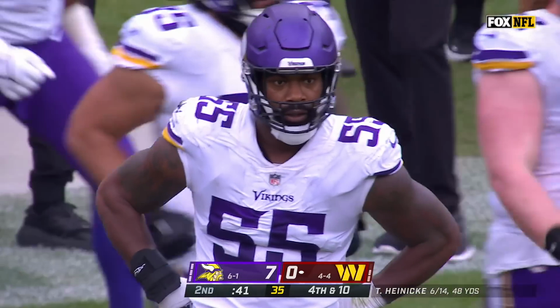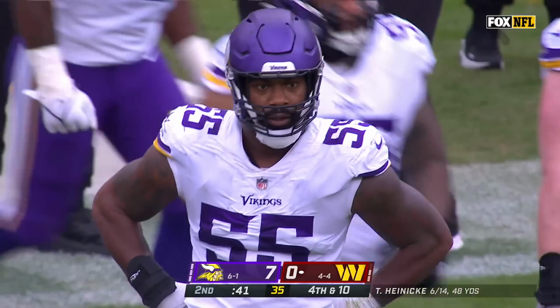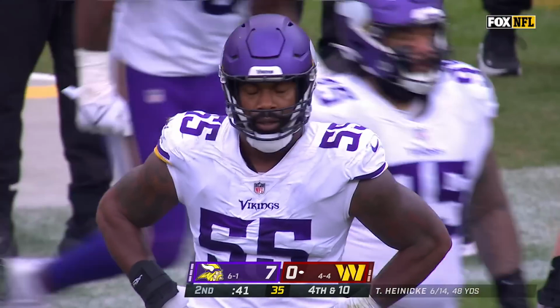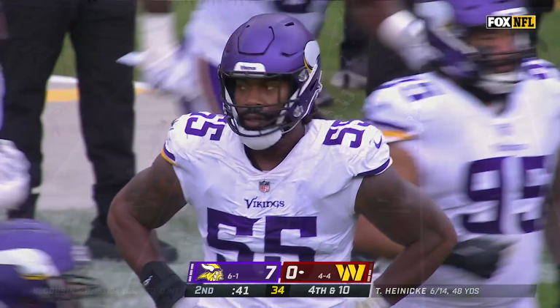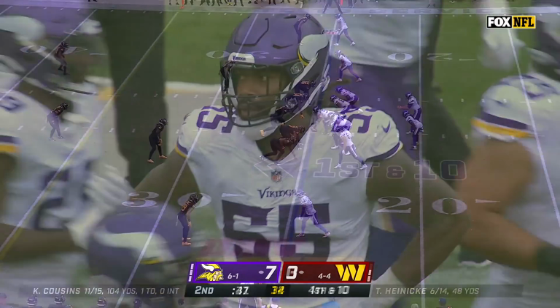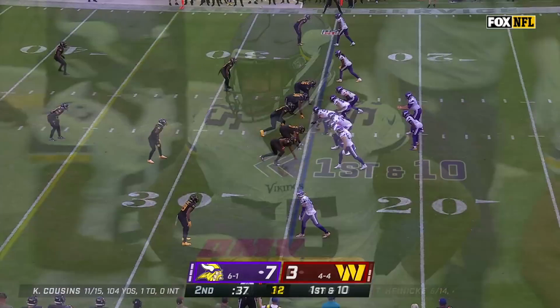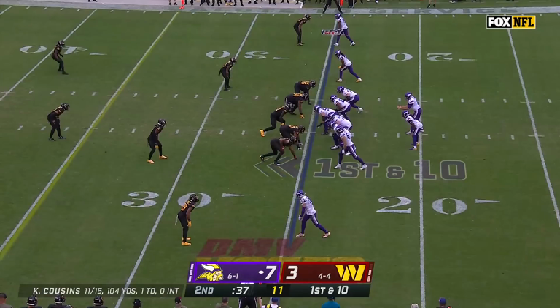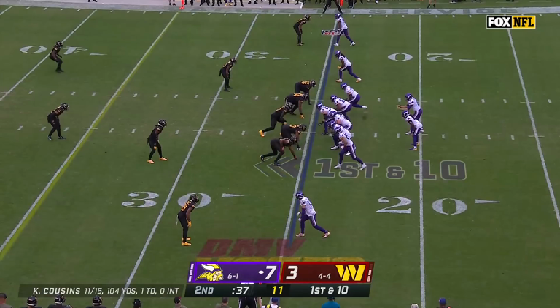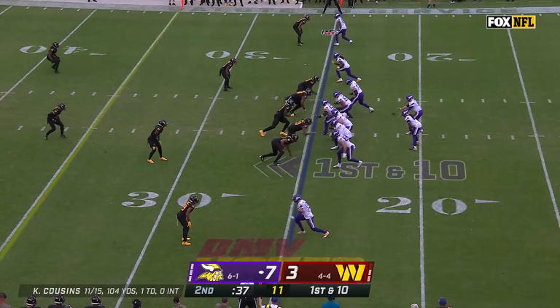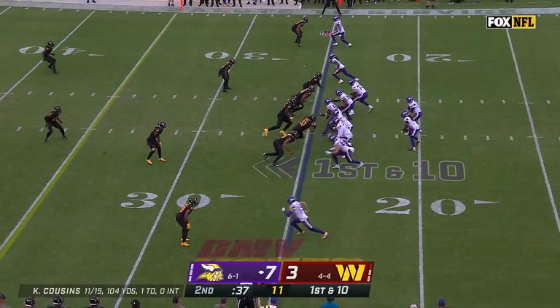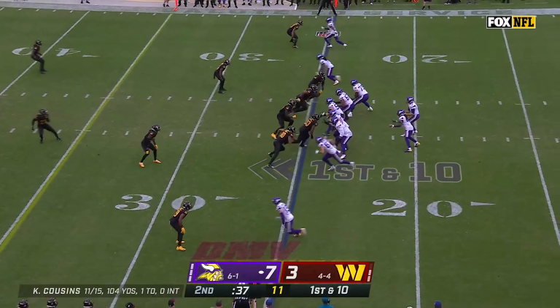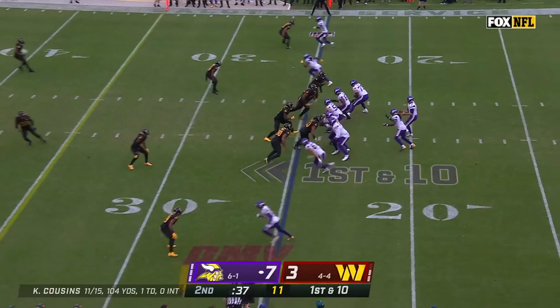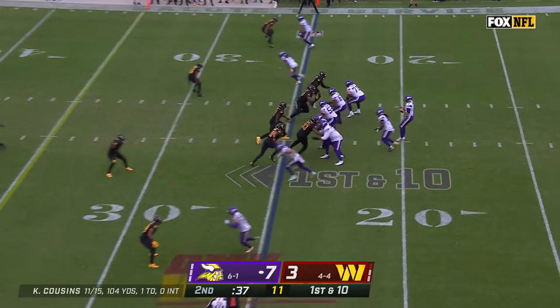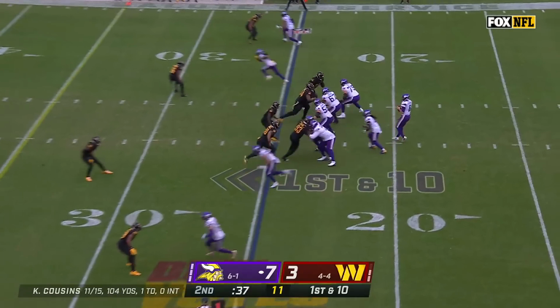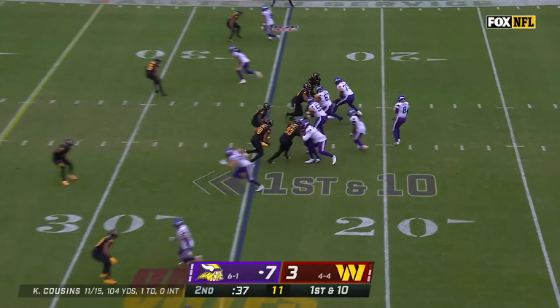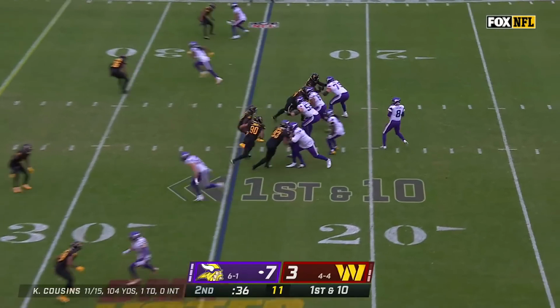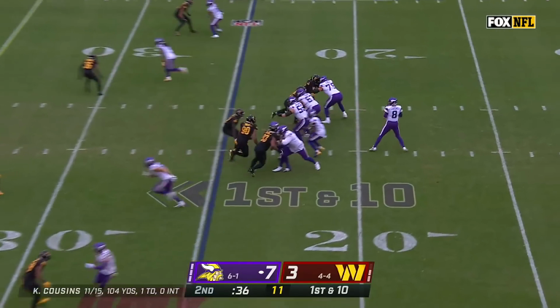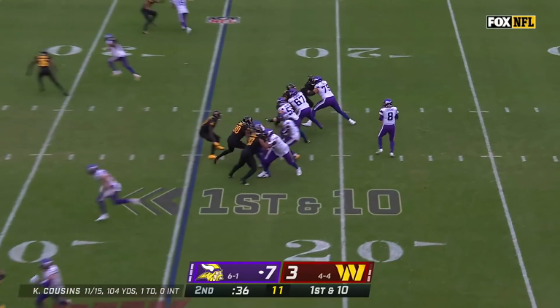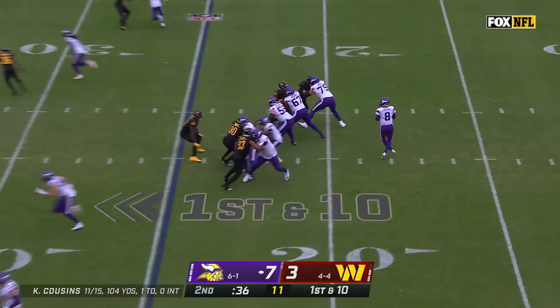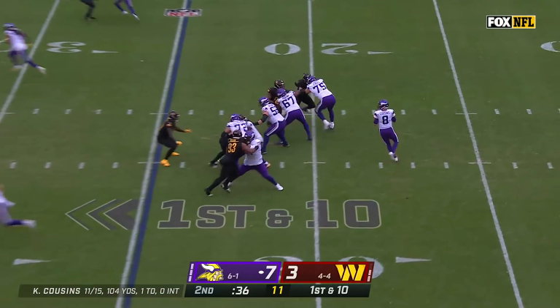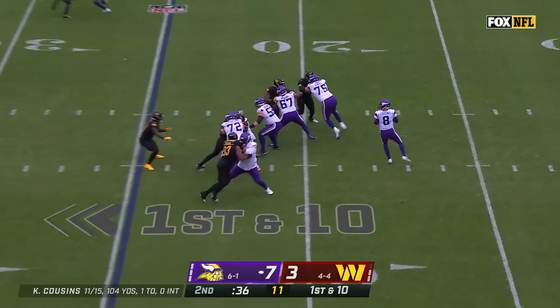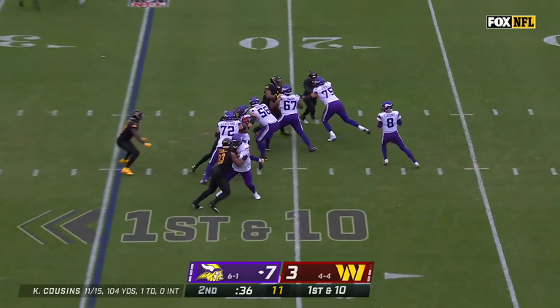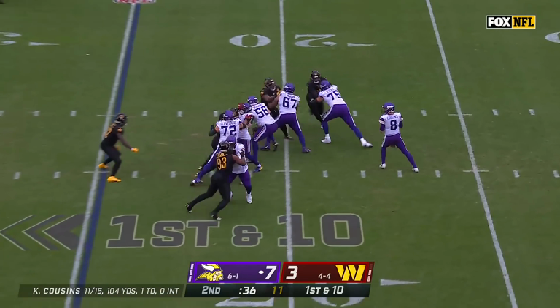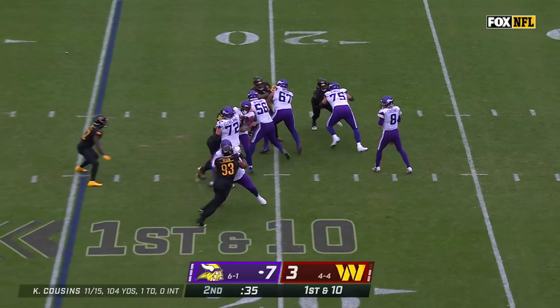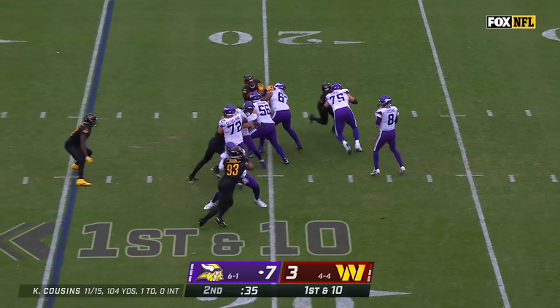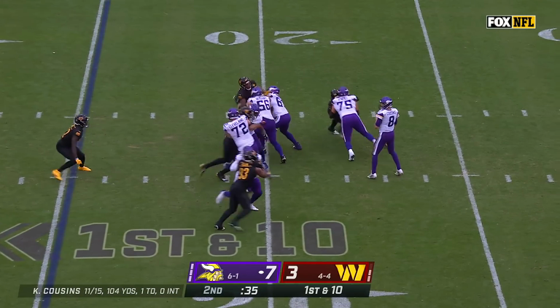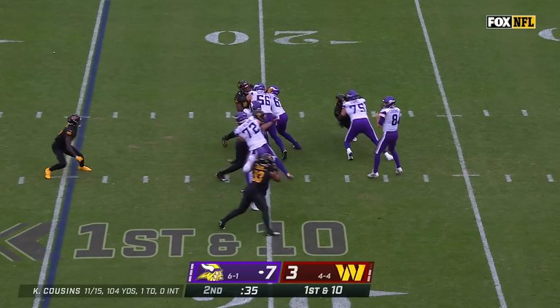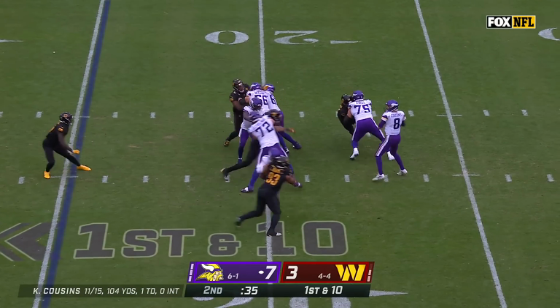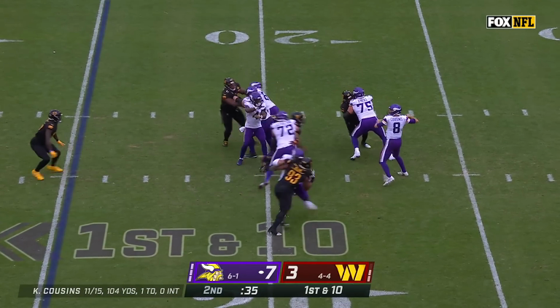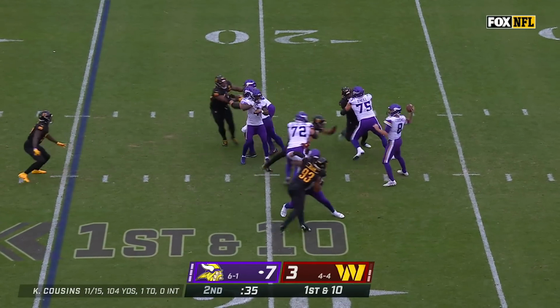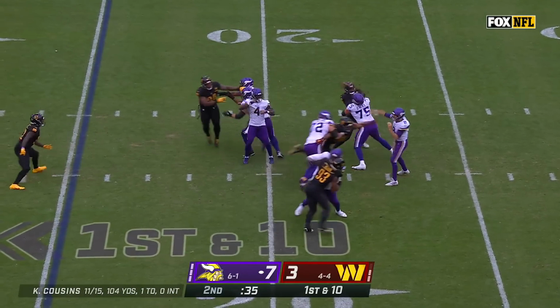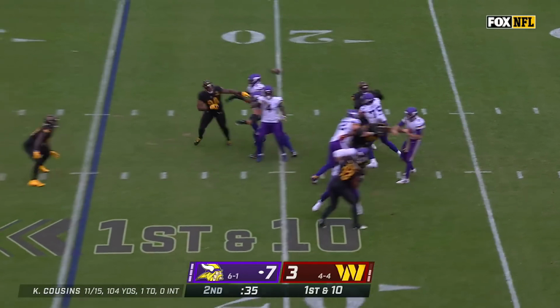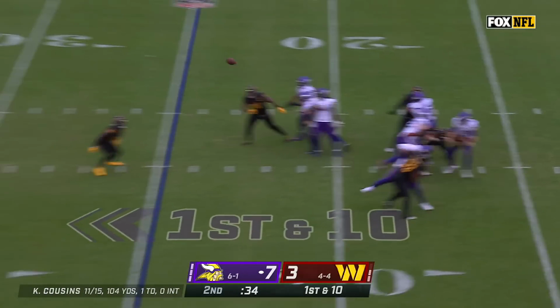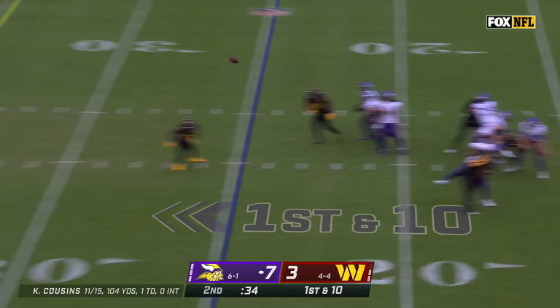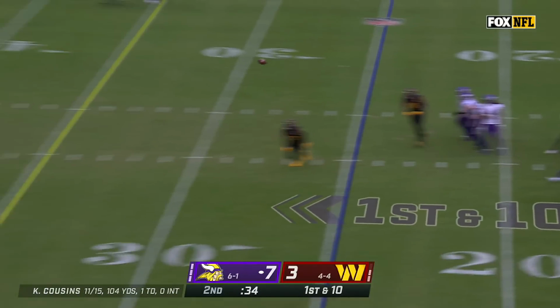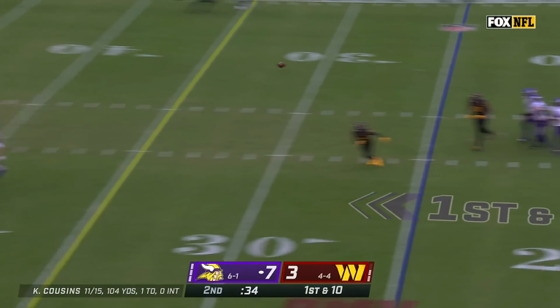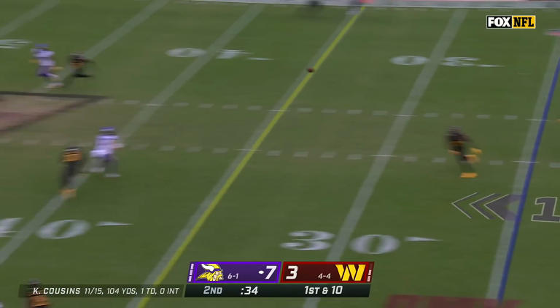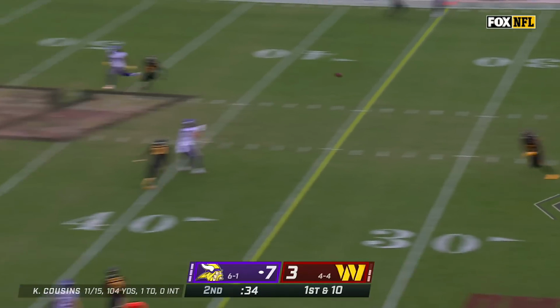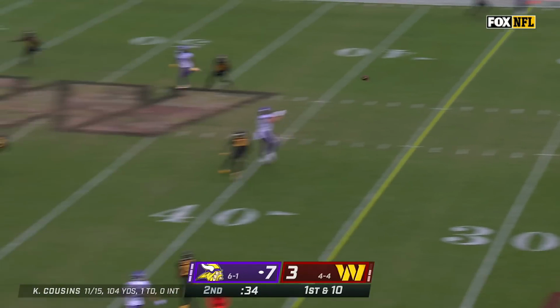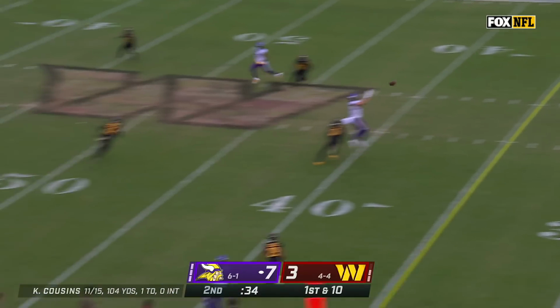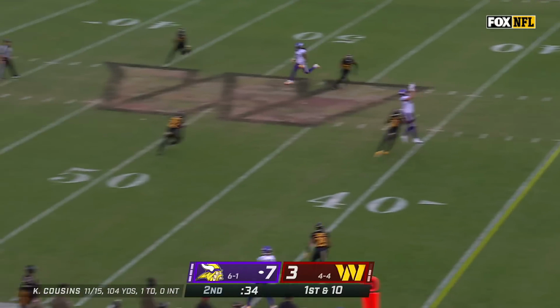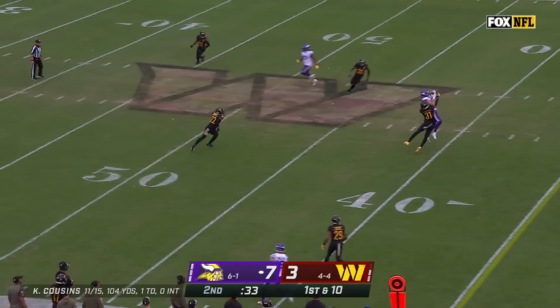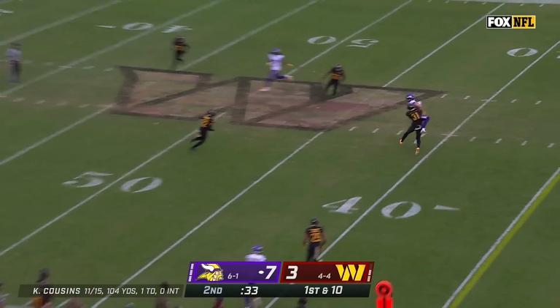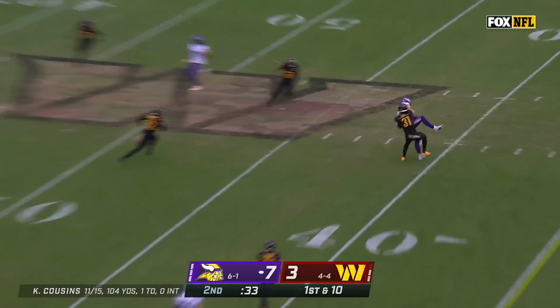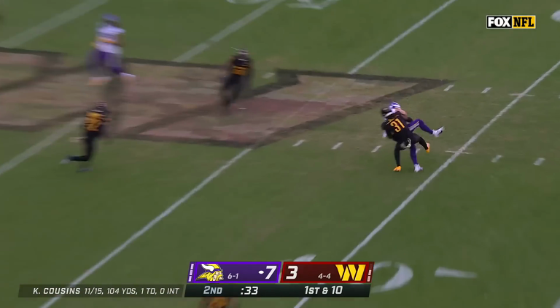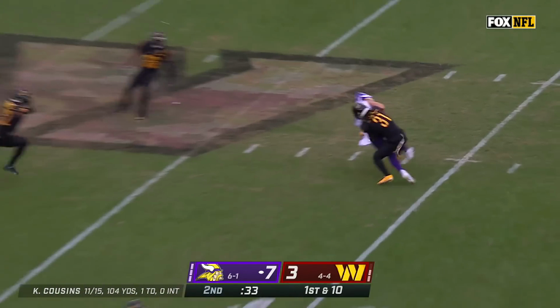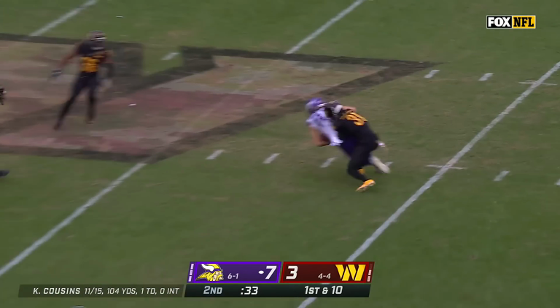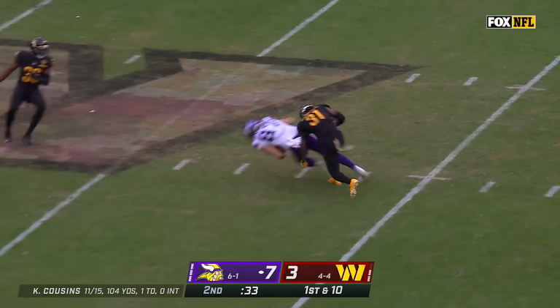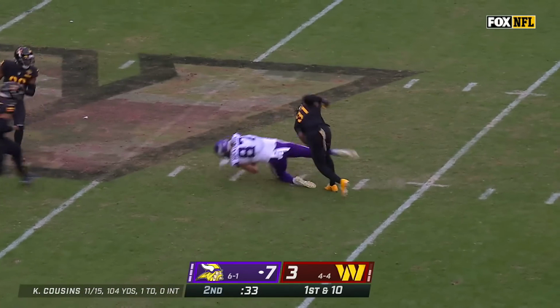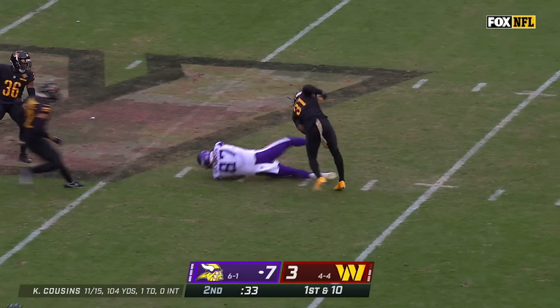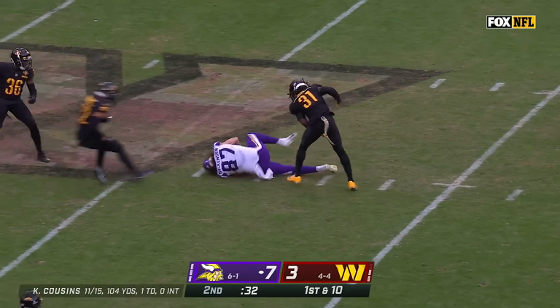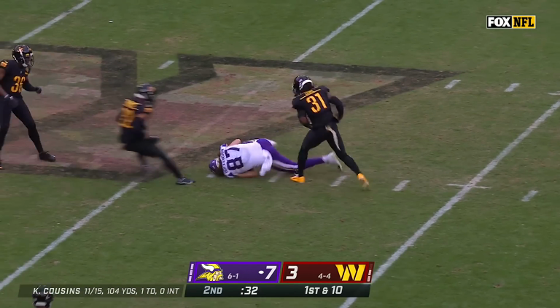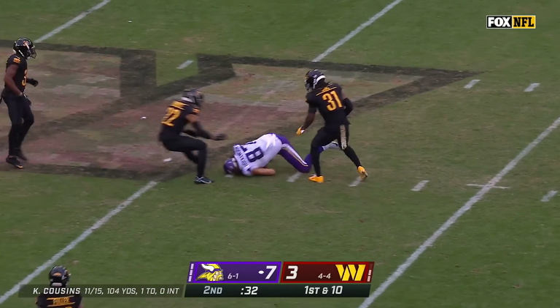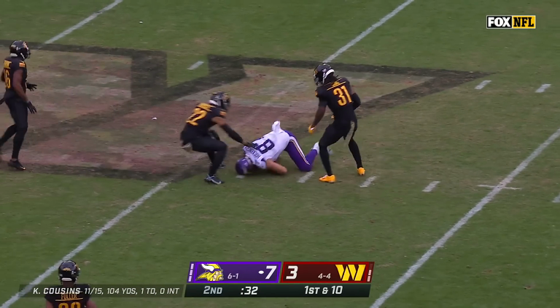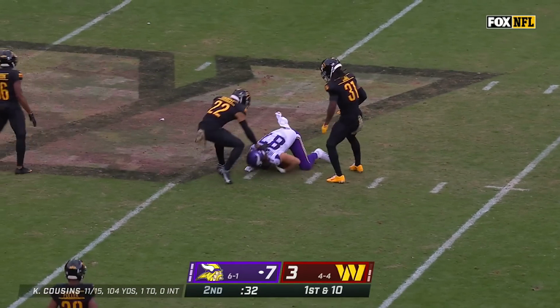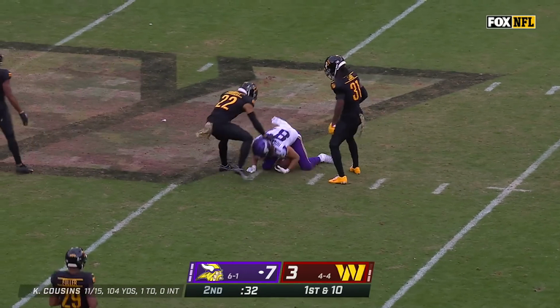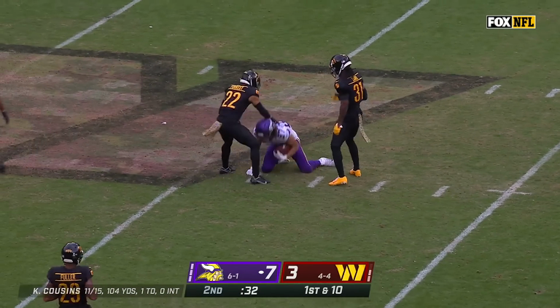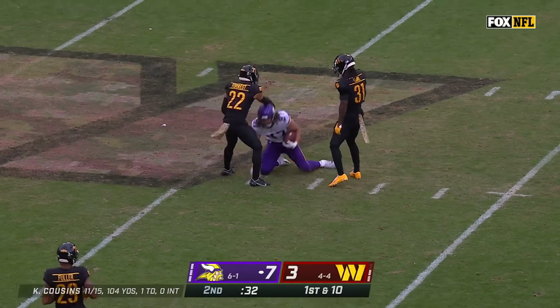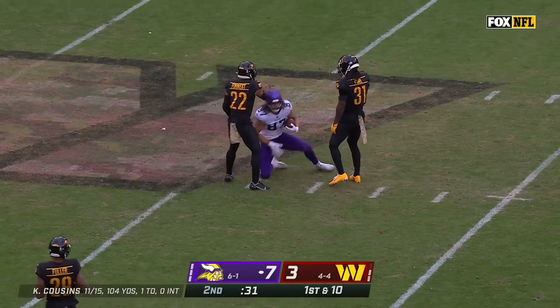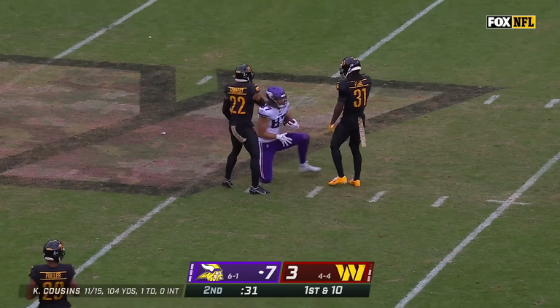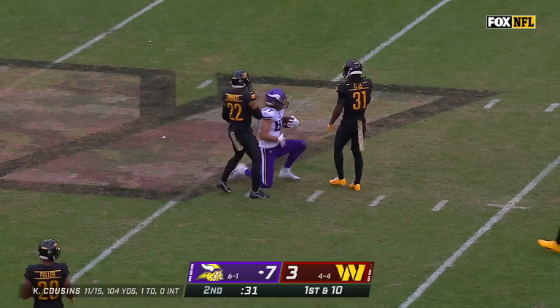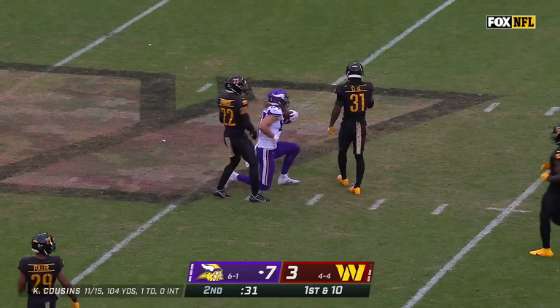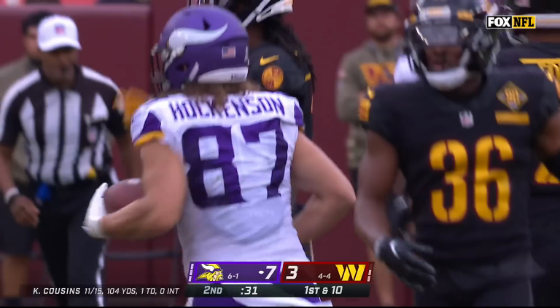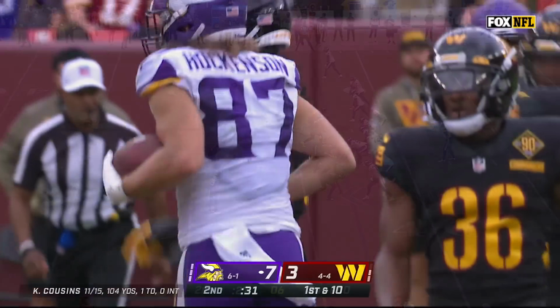From the 25, Cousins to throw — and open in the middle of the field — it's Hawkinson.